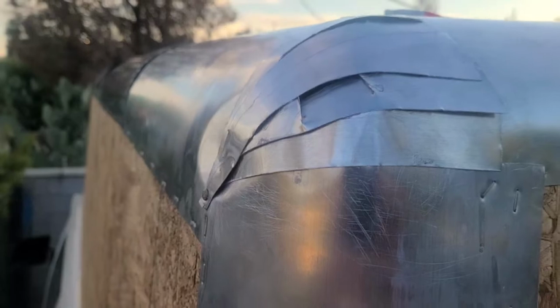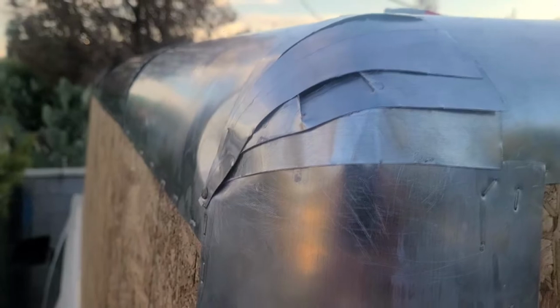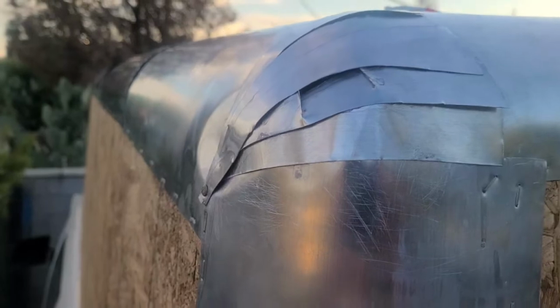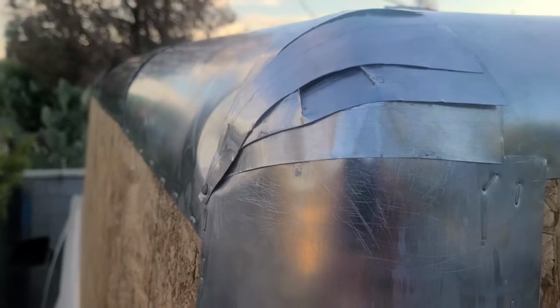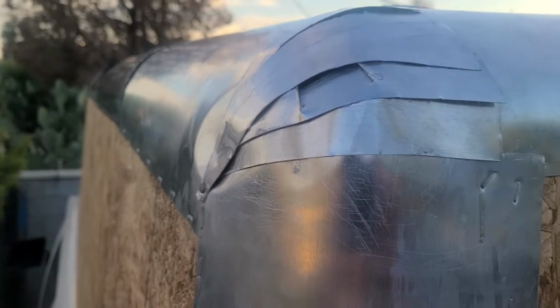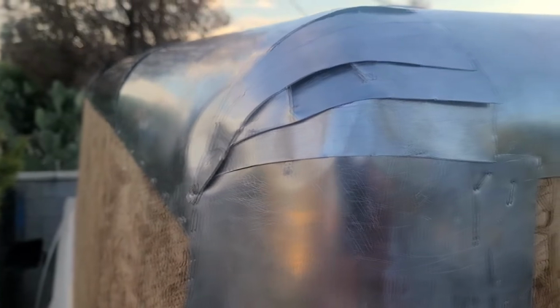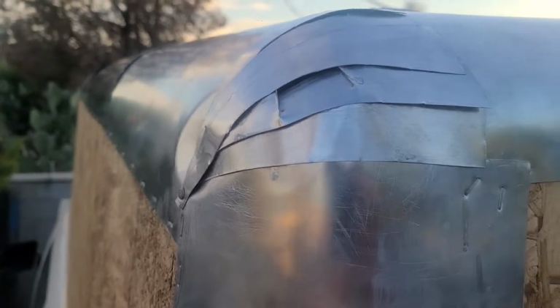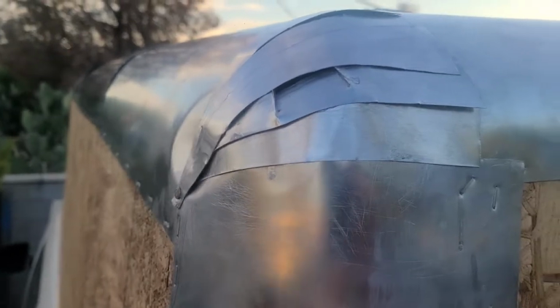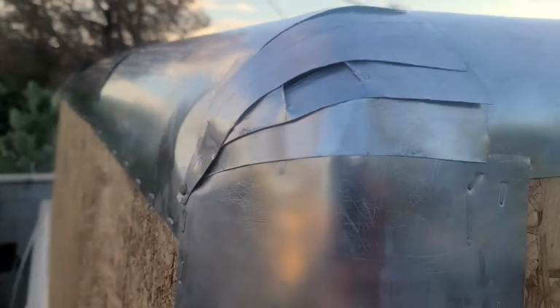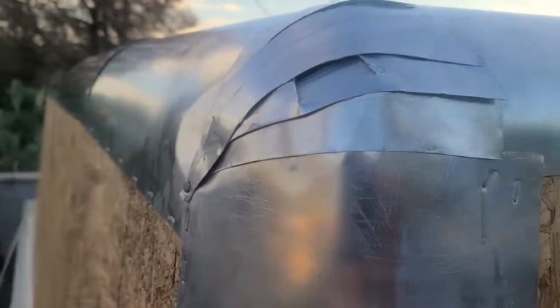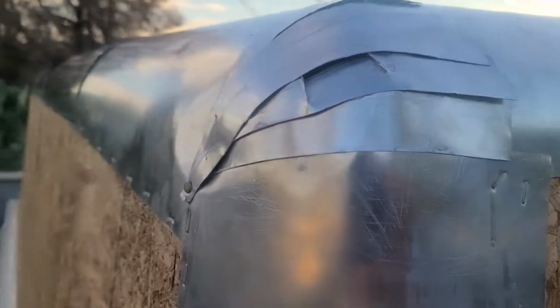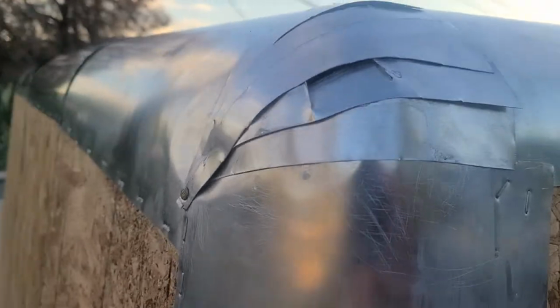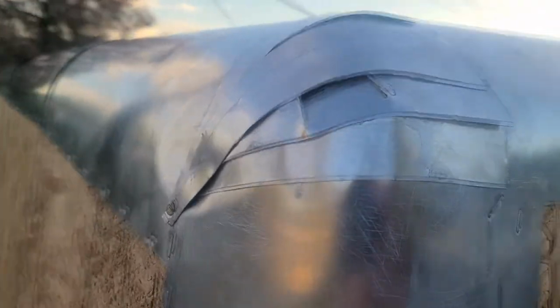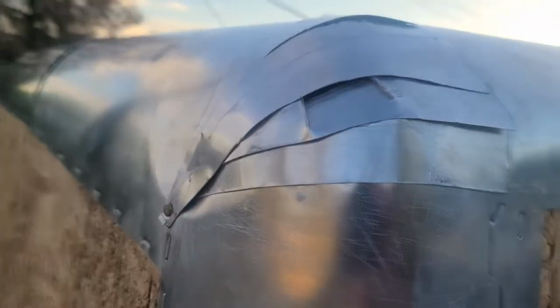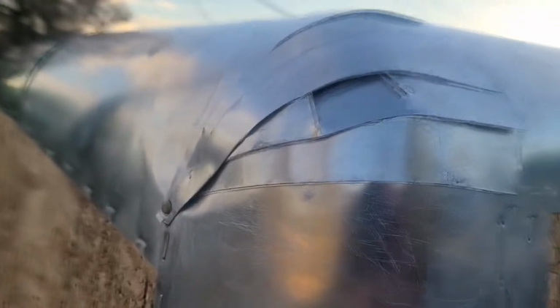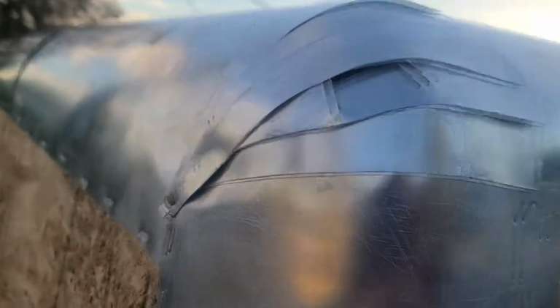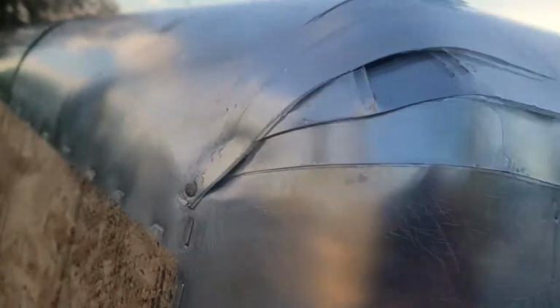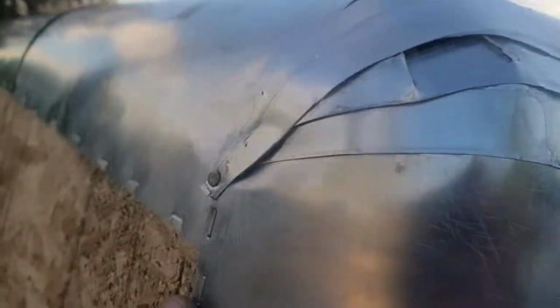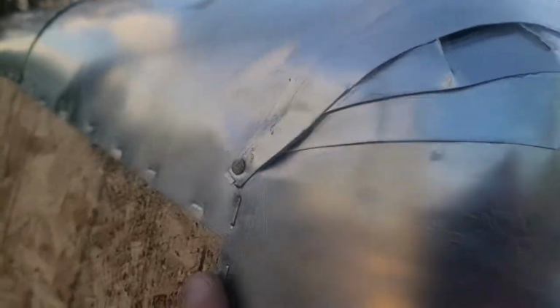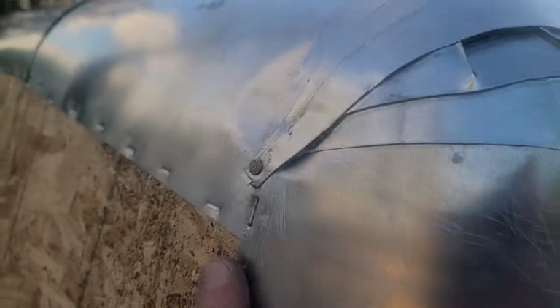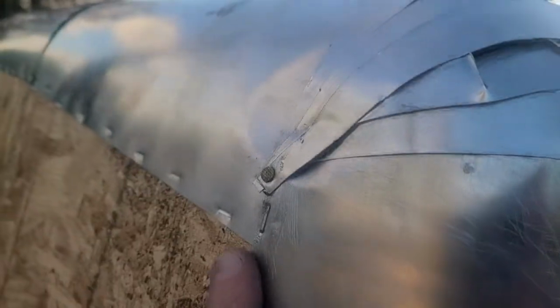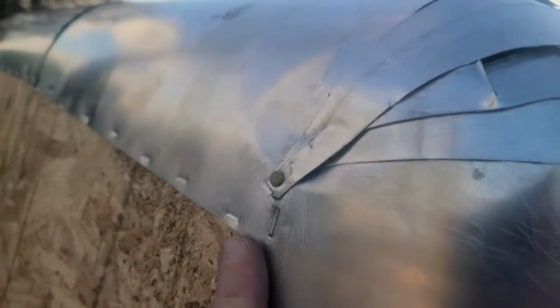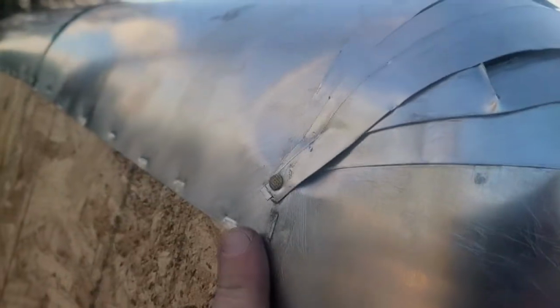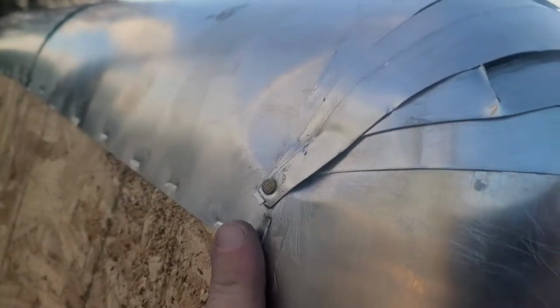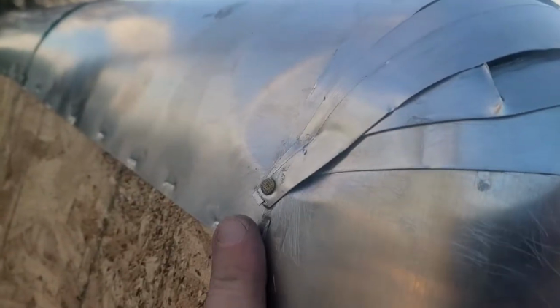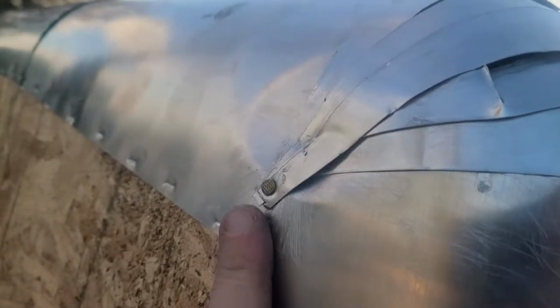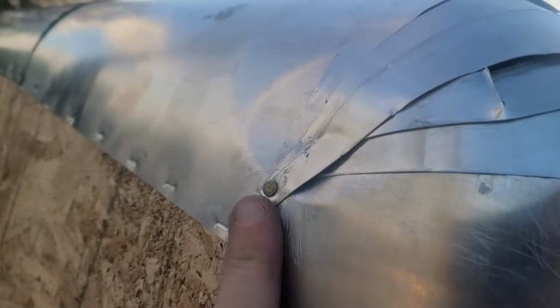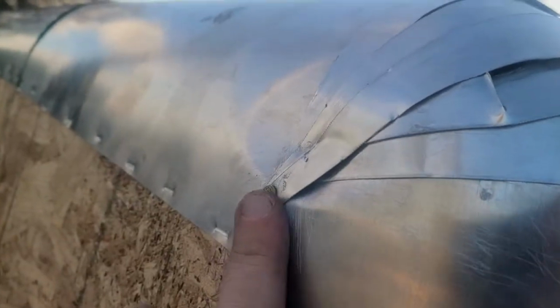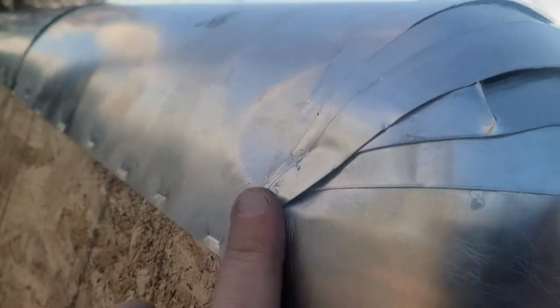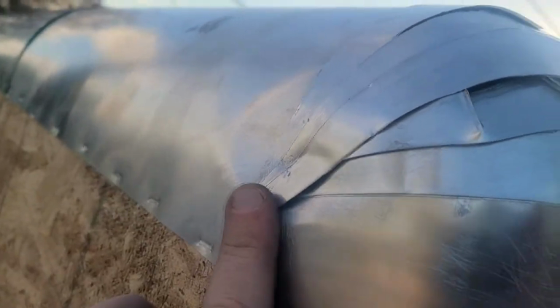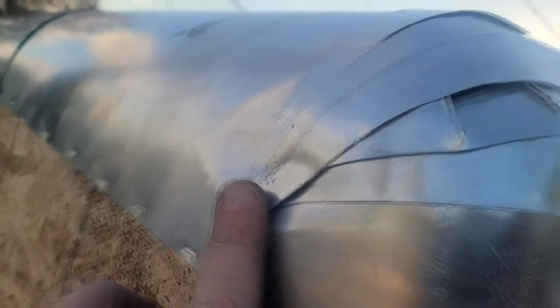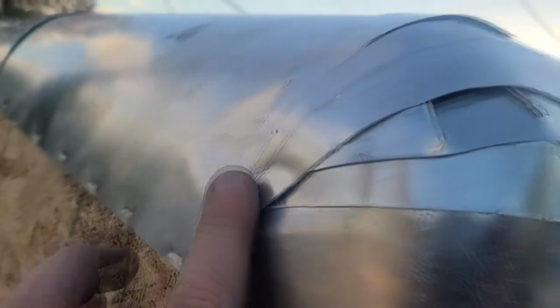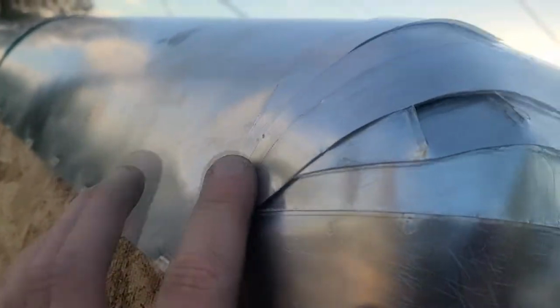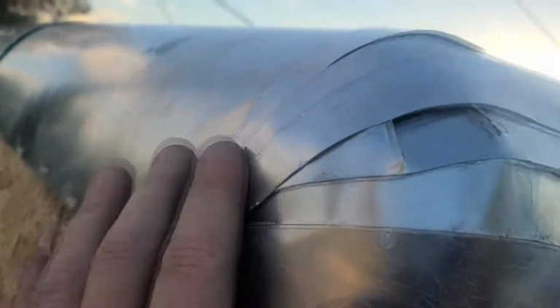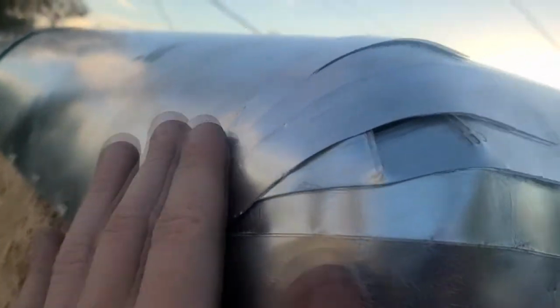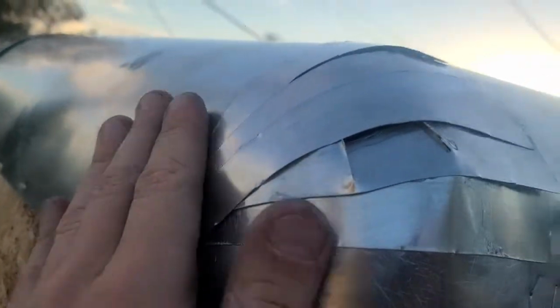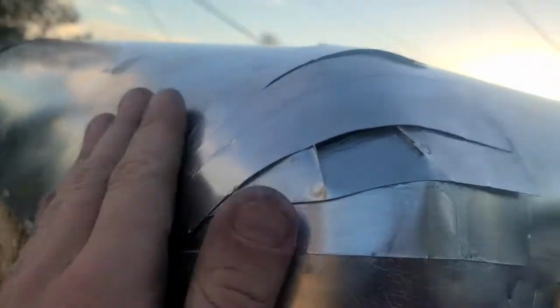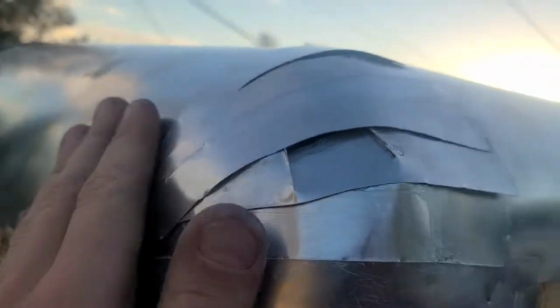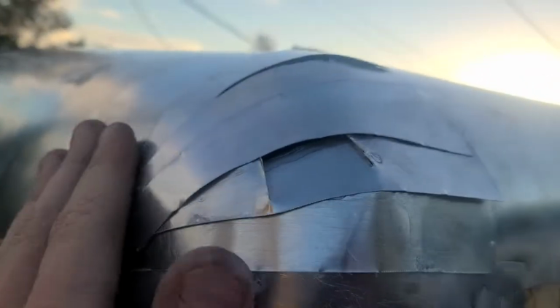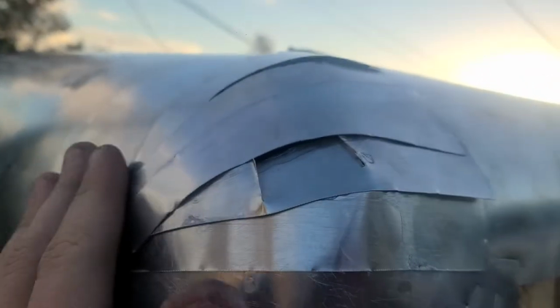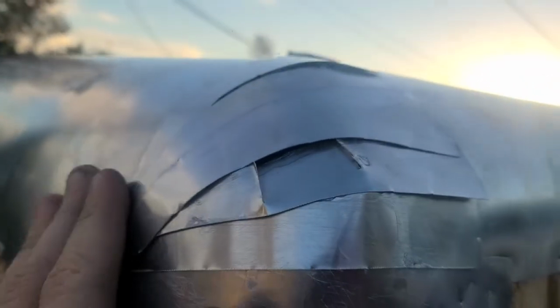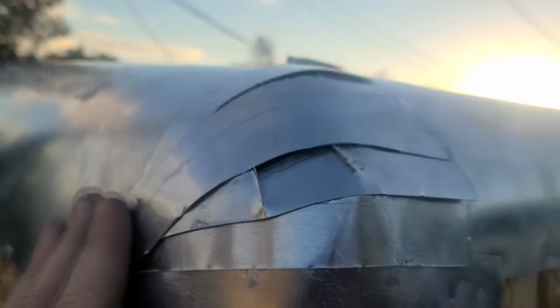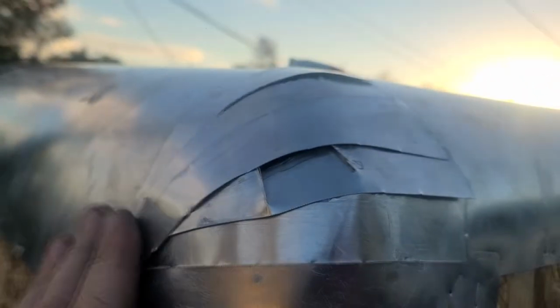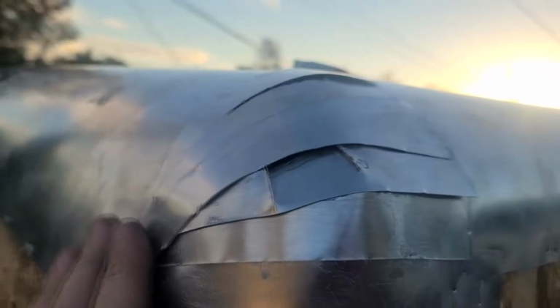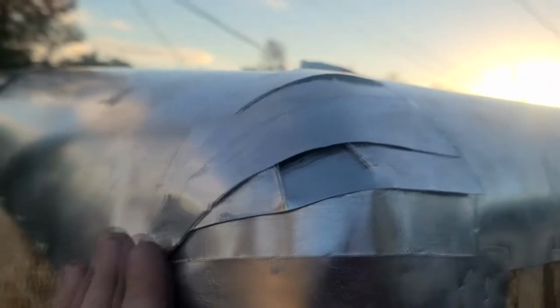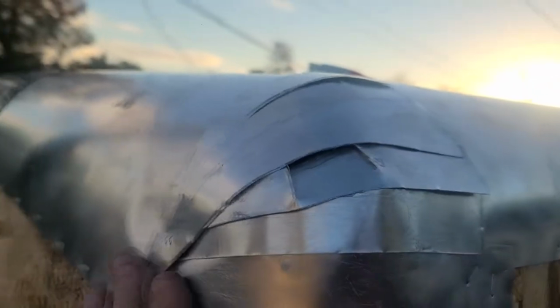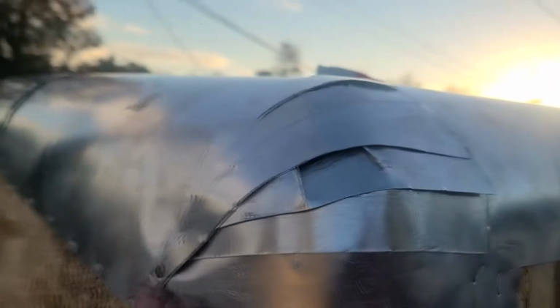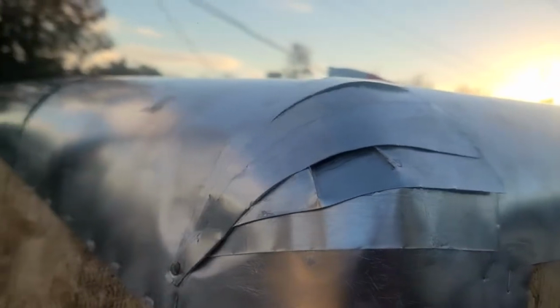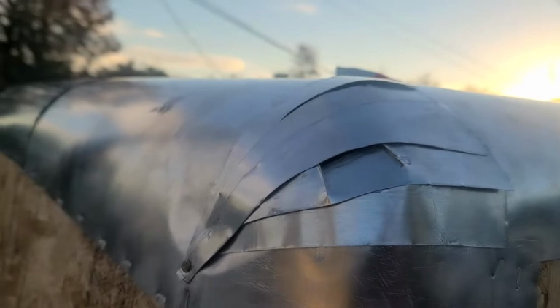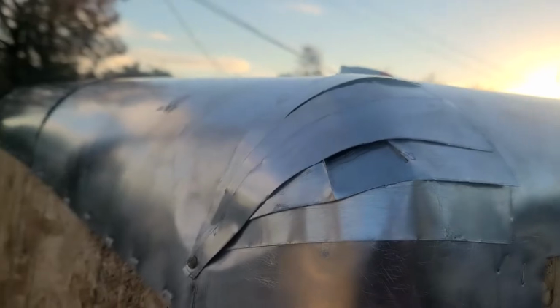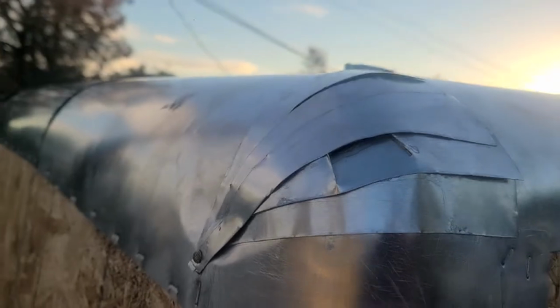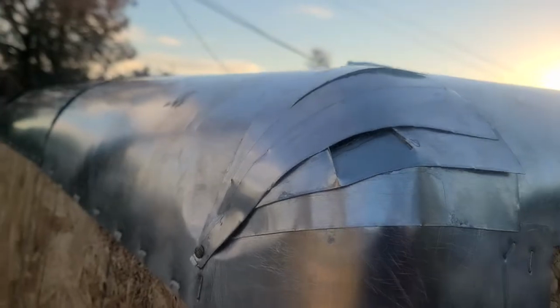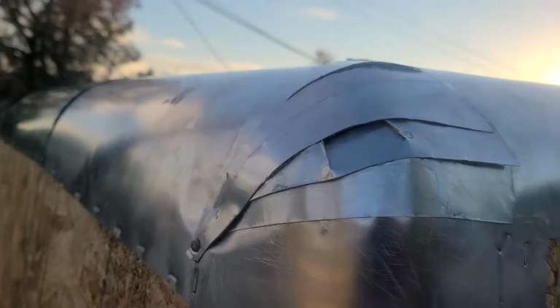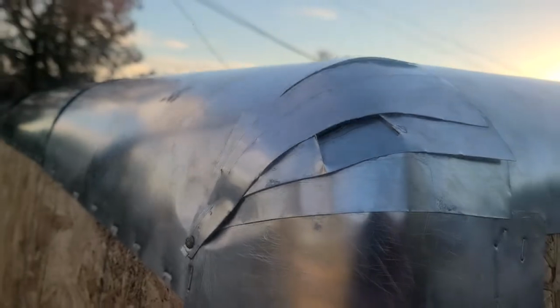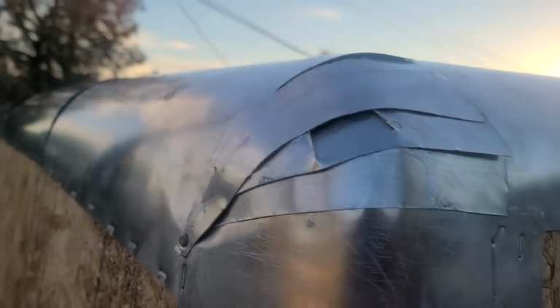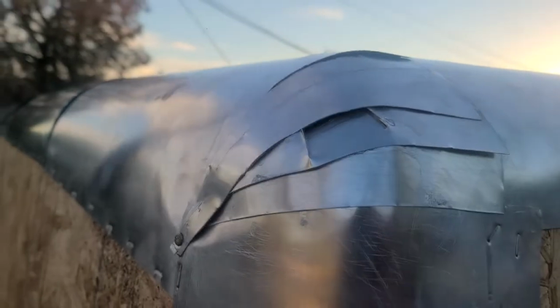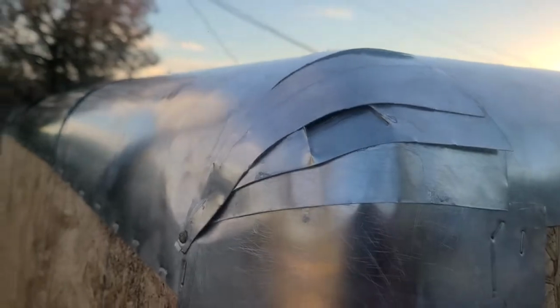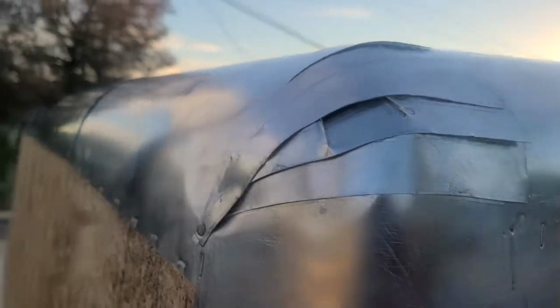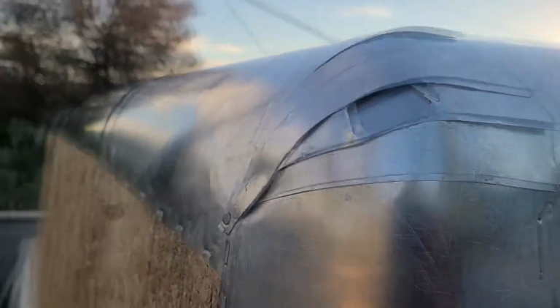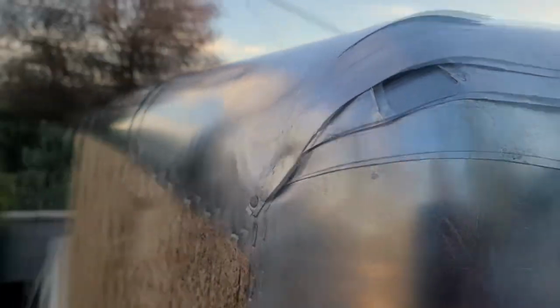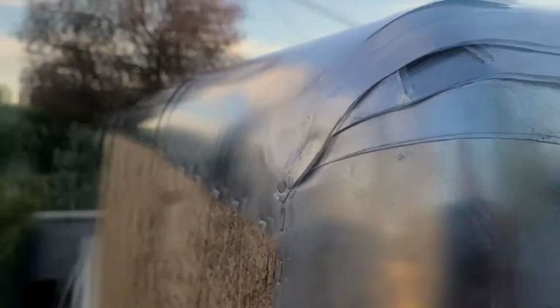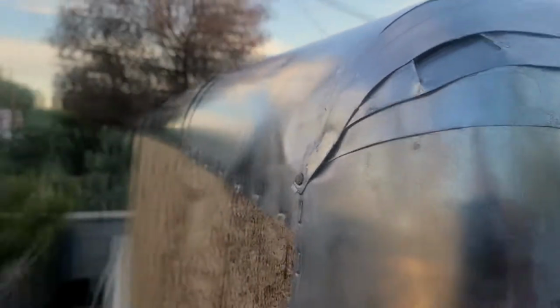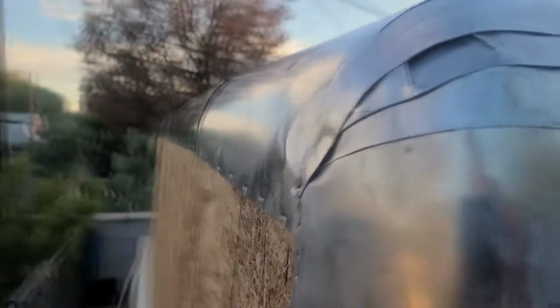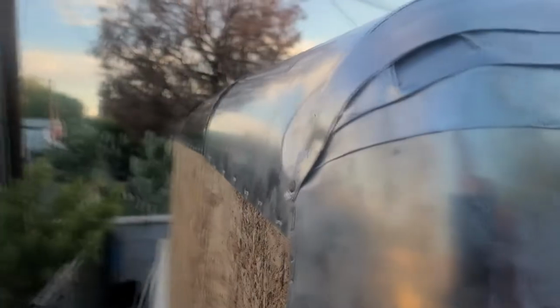I learned from my mistakes on this one — do not swing a hammer anywhere near this aluminum. It's only going to end badly.